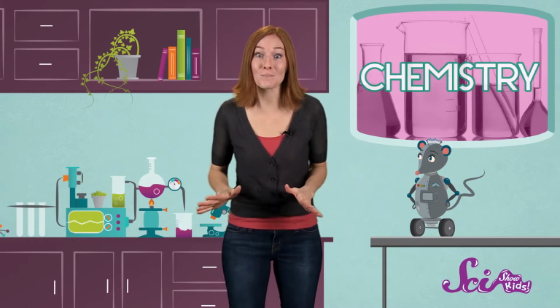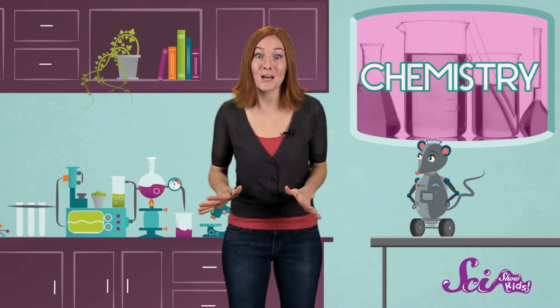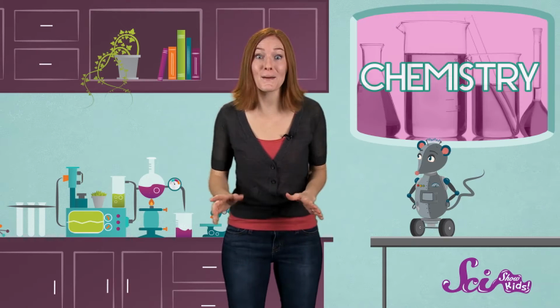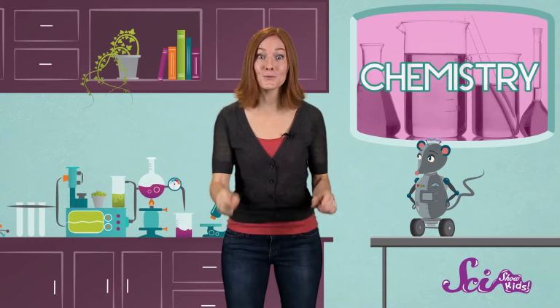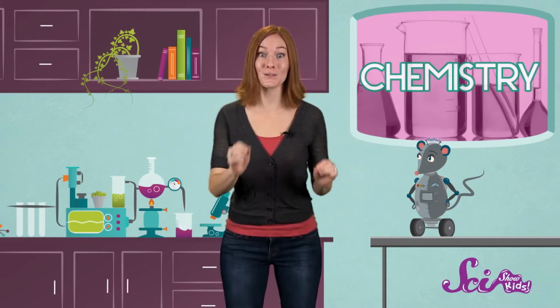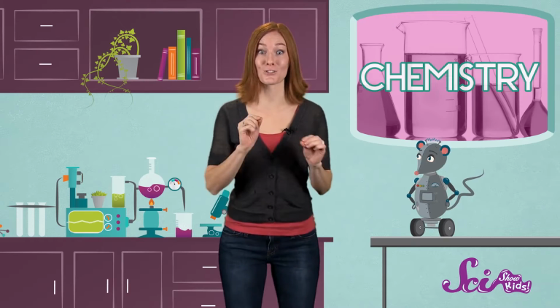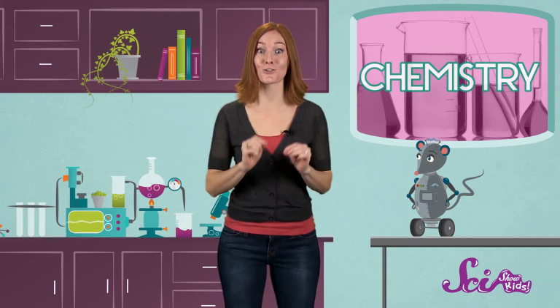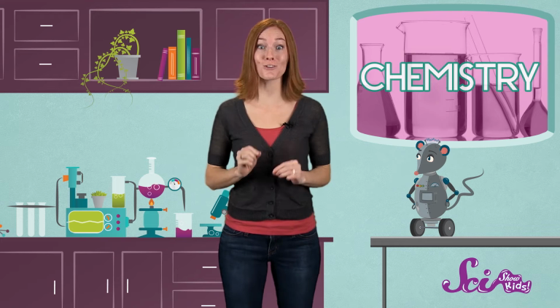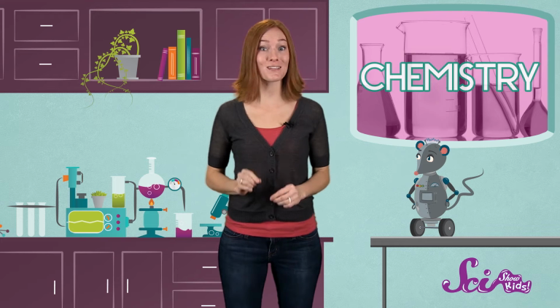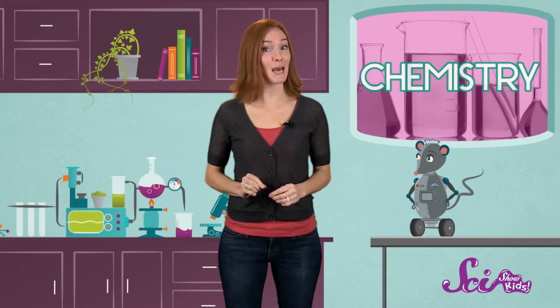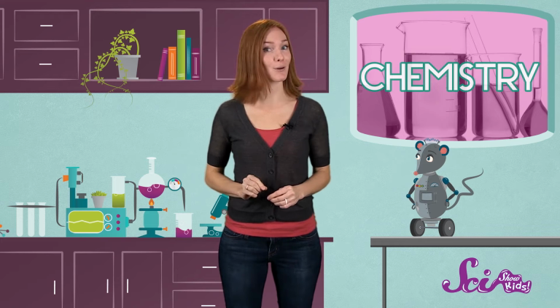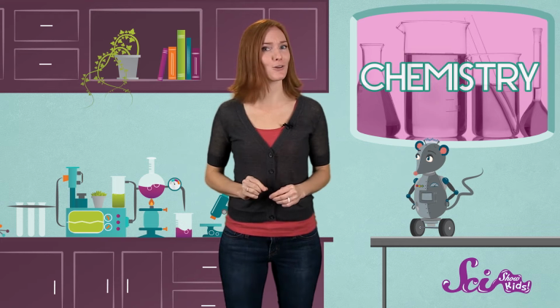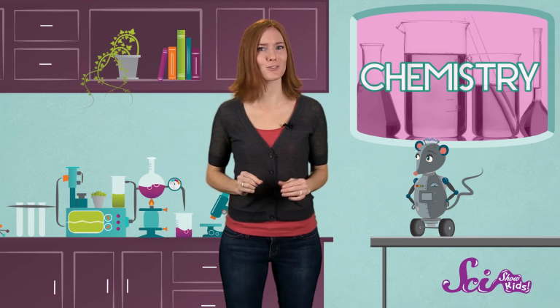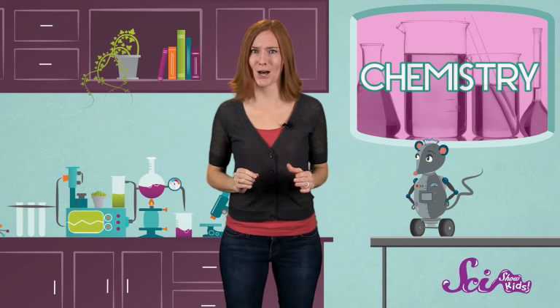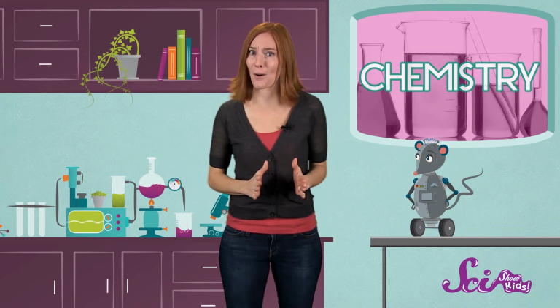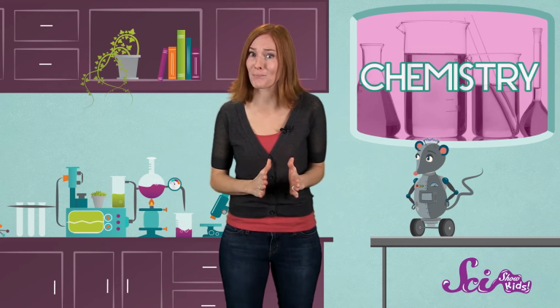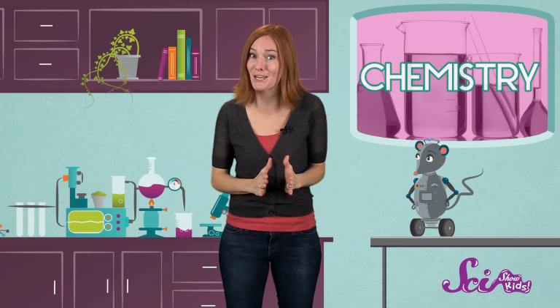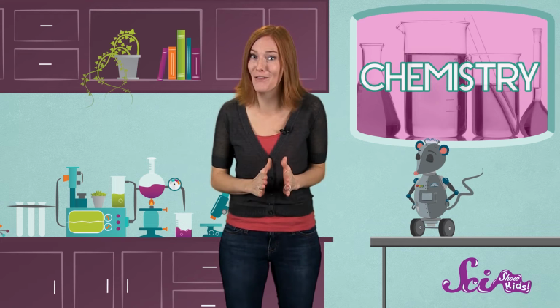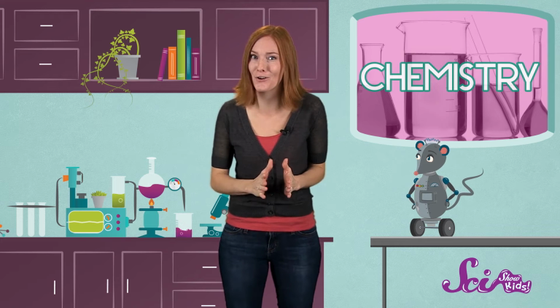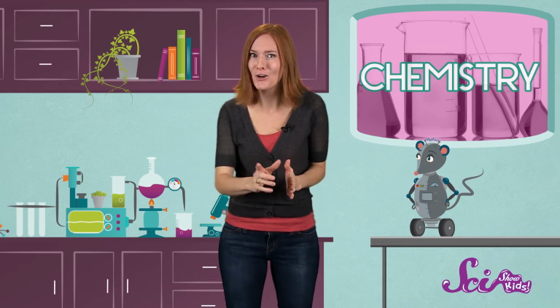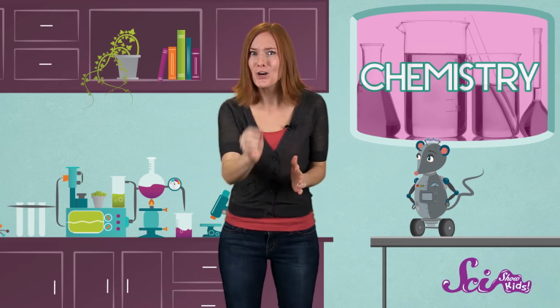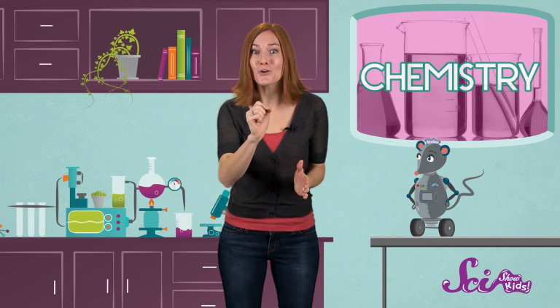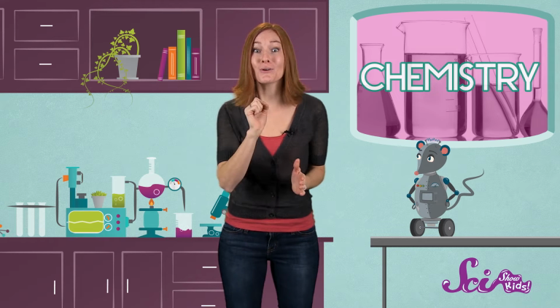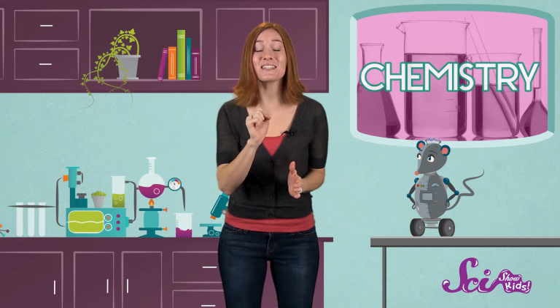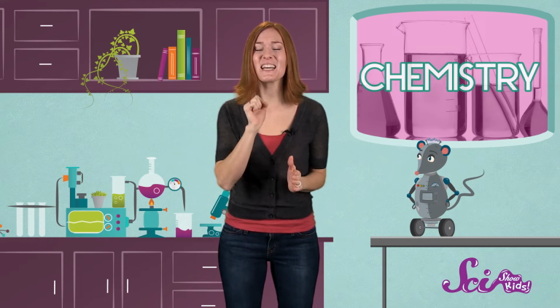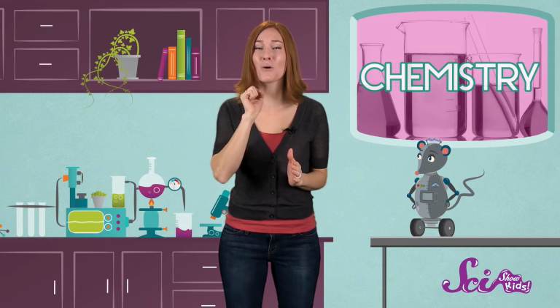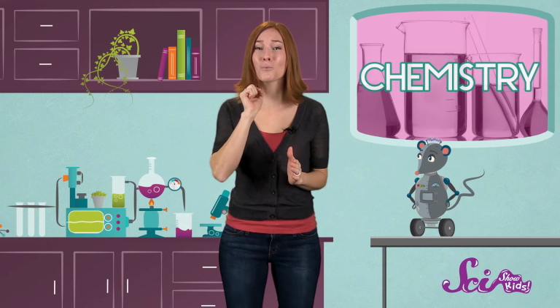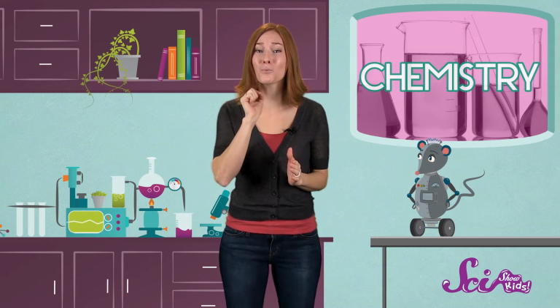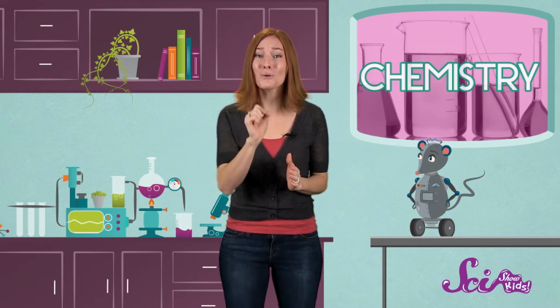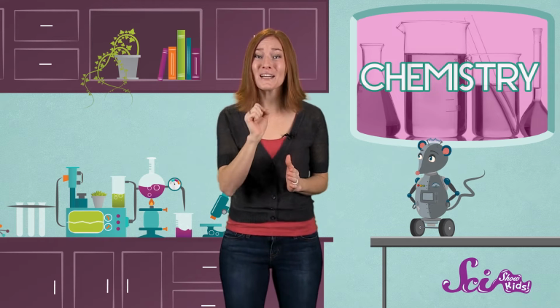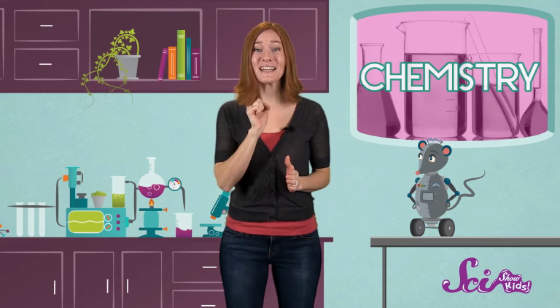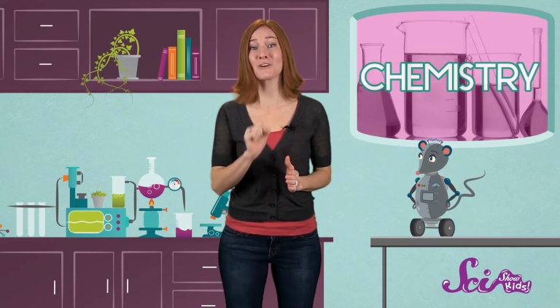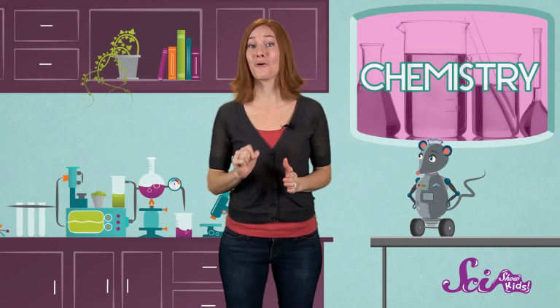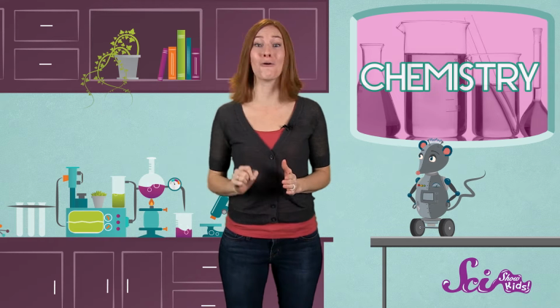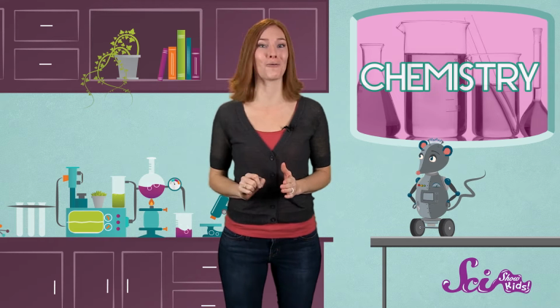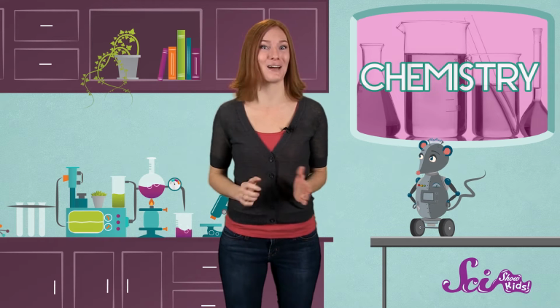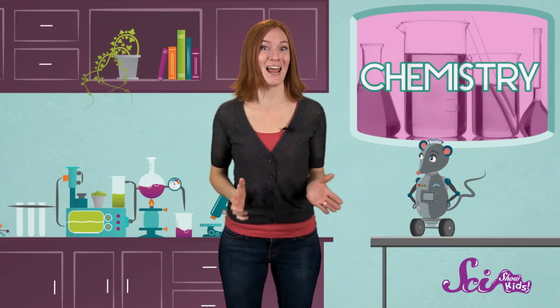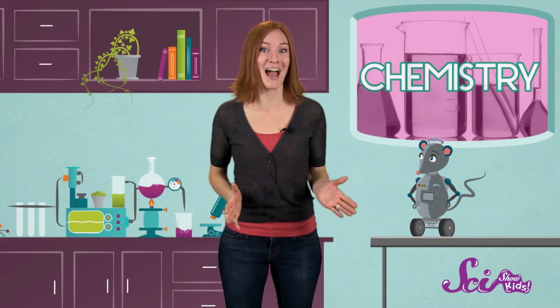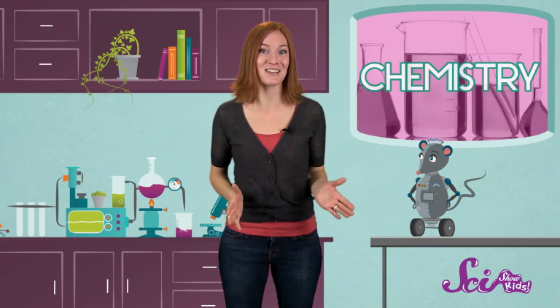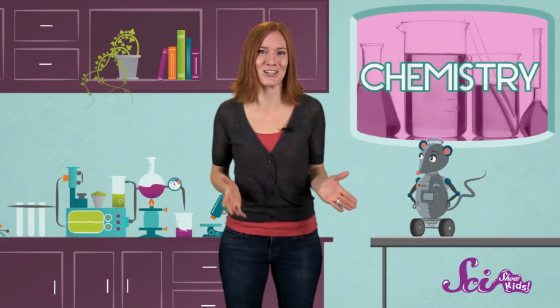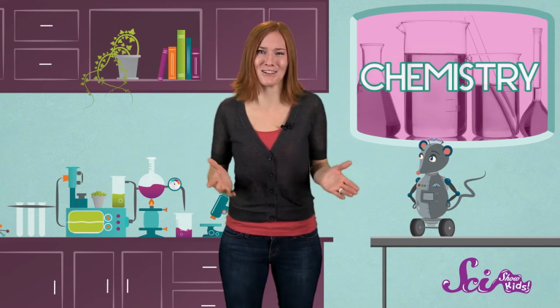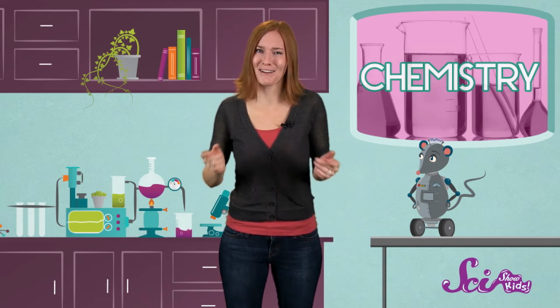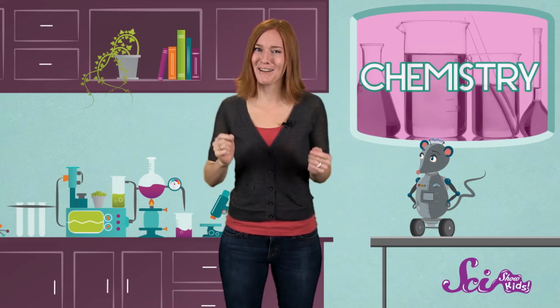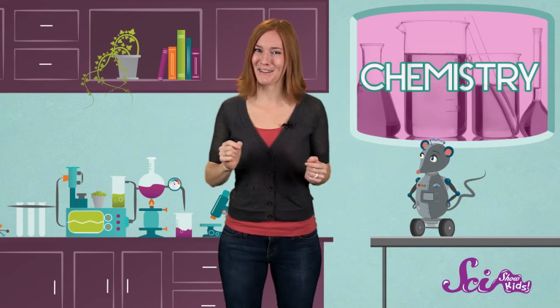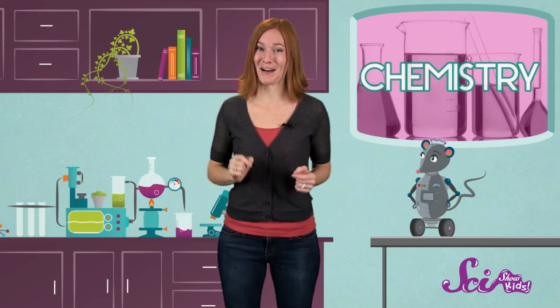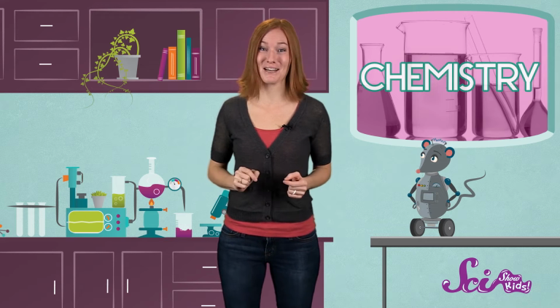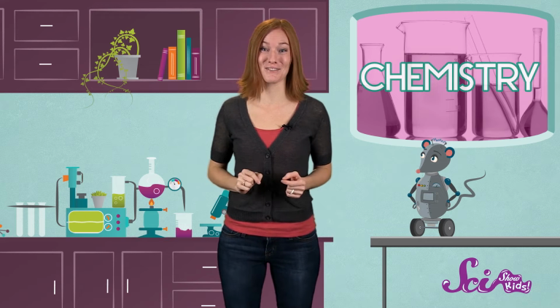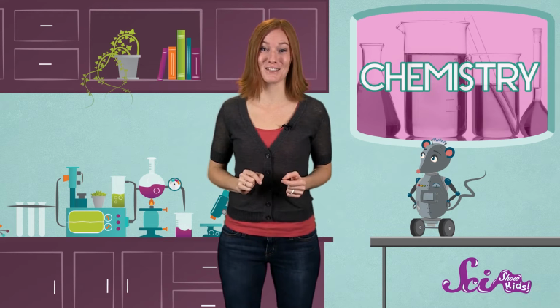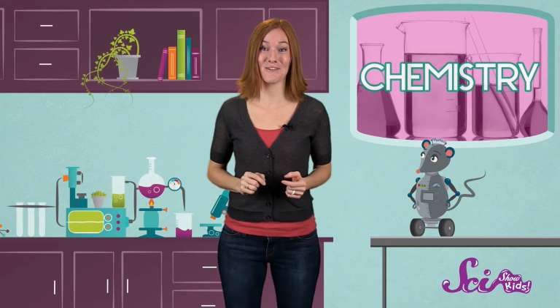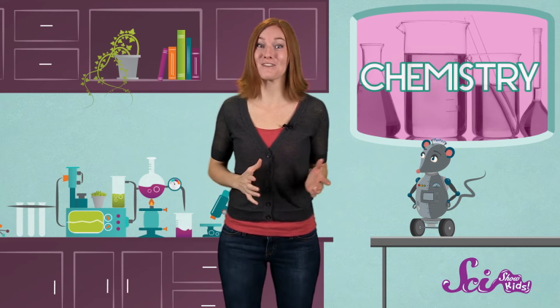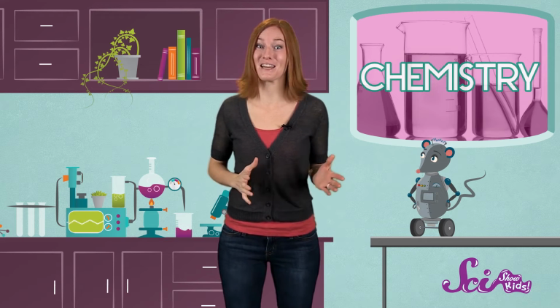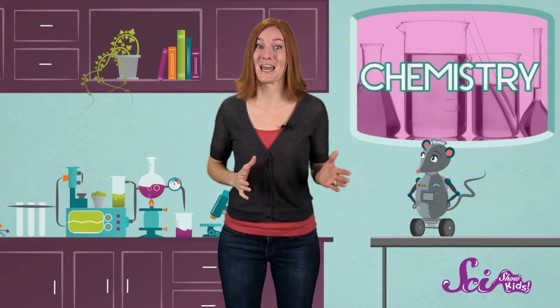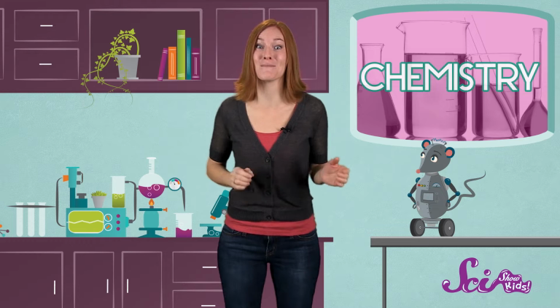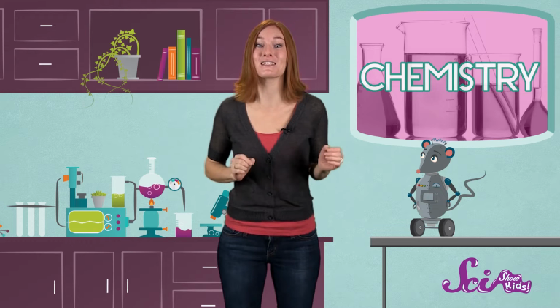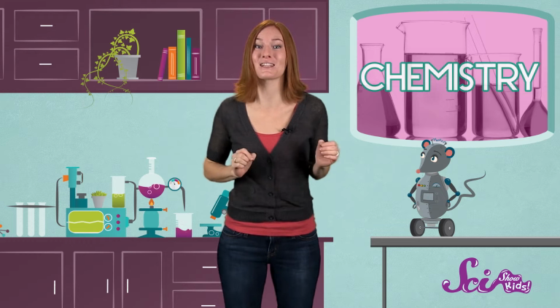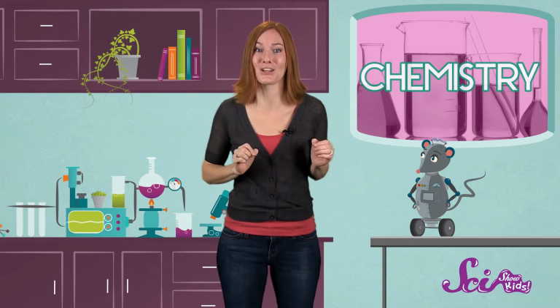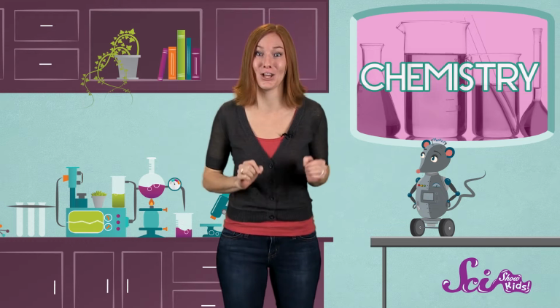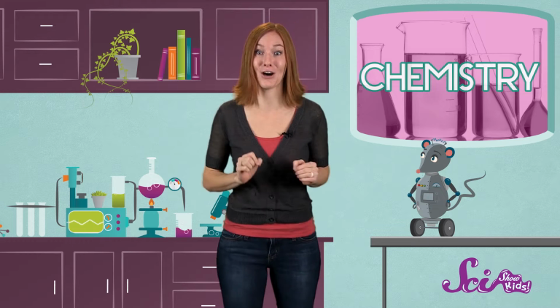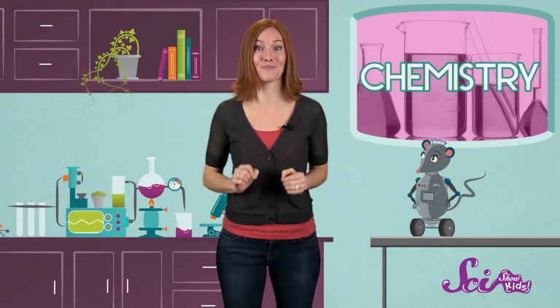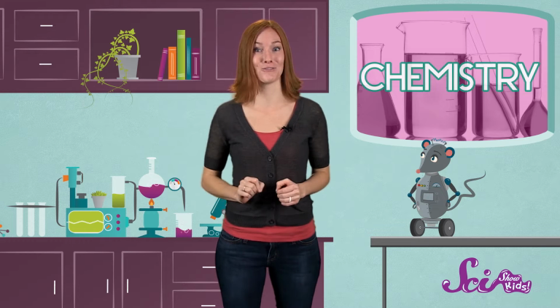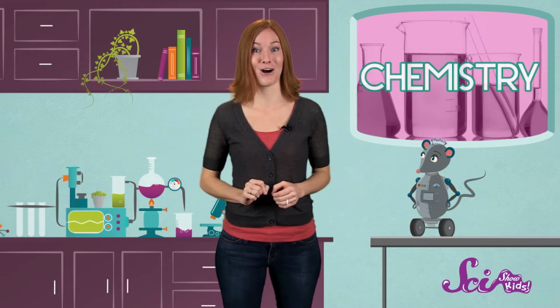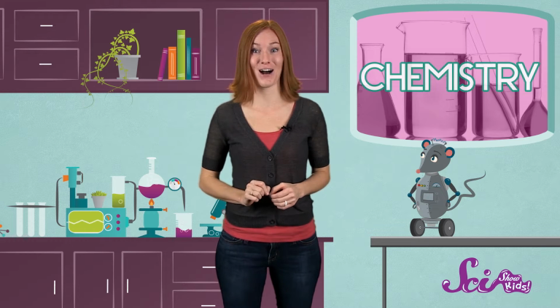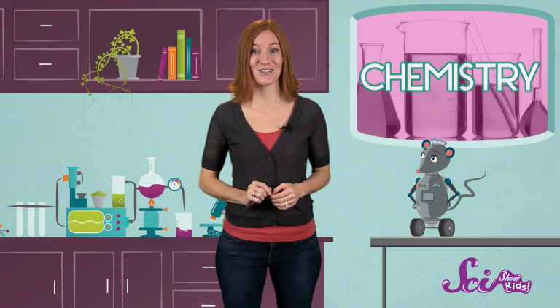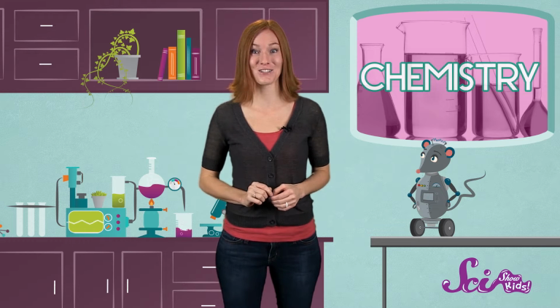And why did this white stuff get all bubbly when I poured this all over it? Sometimes, when certain chemicals come together, you can see a really cool reaction — the kind of stuff that chemists love to watch.